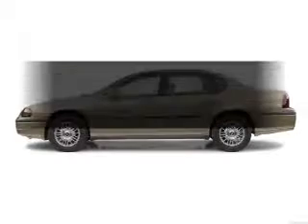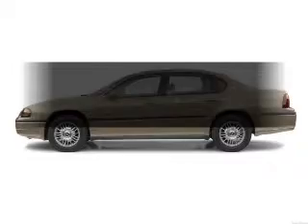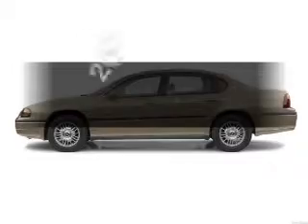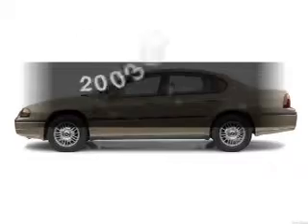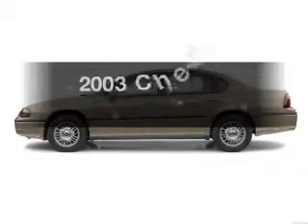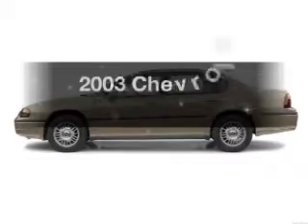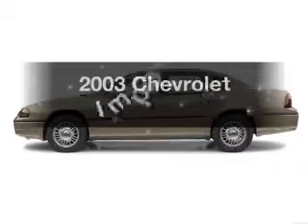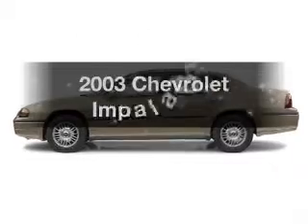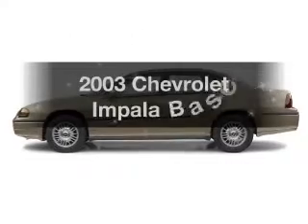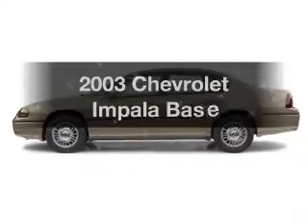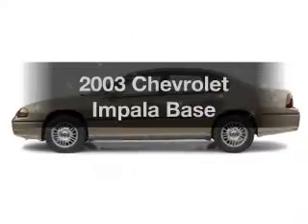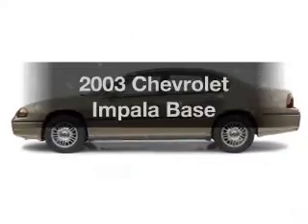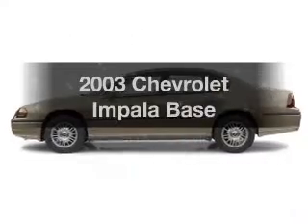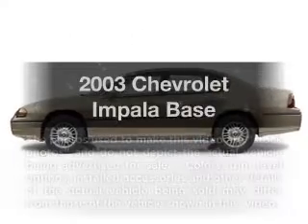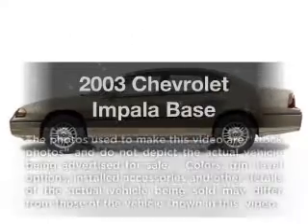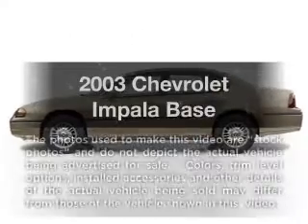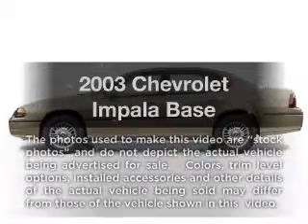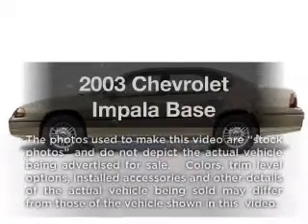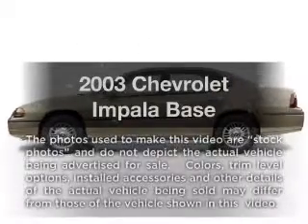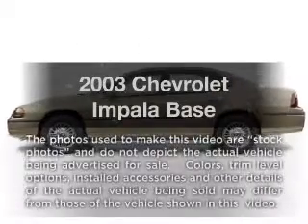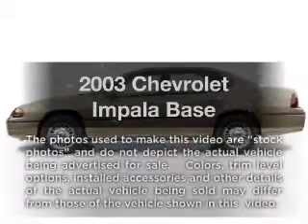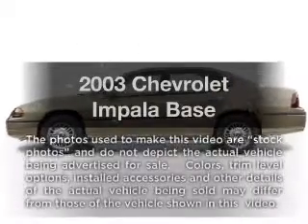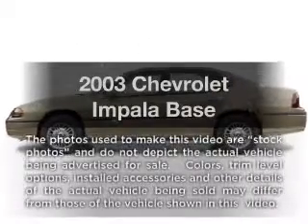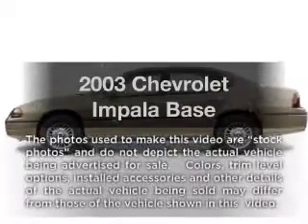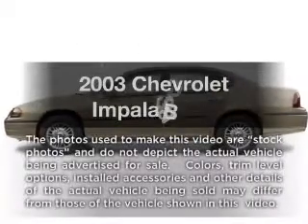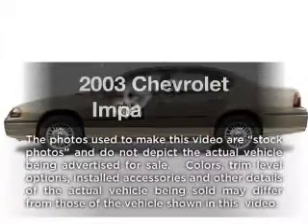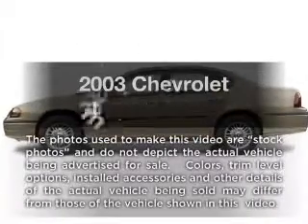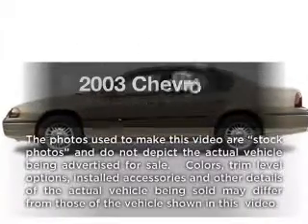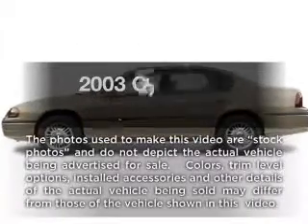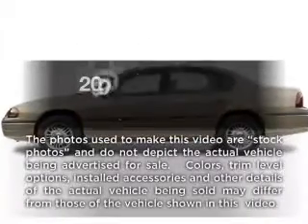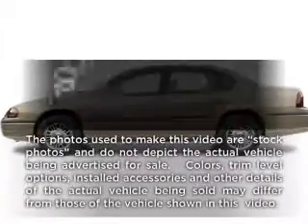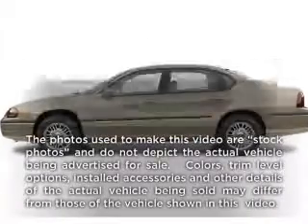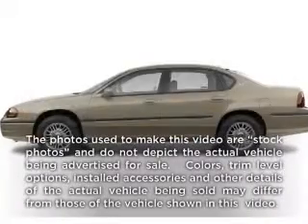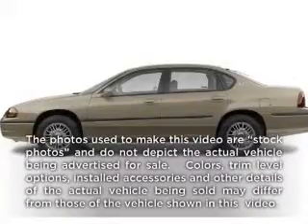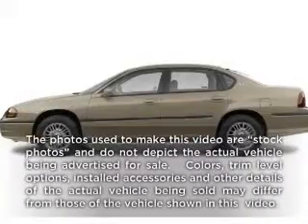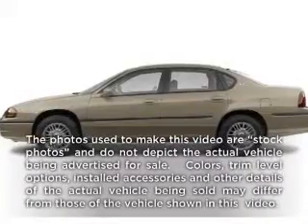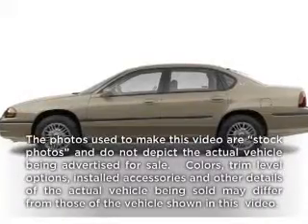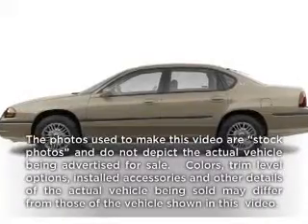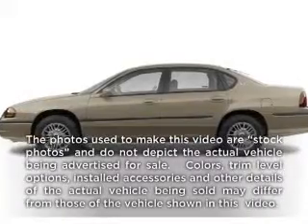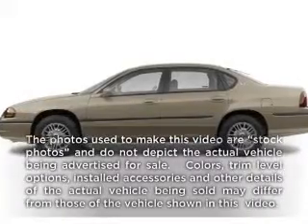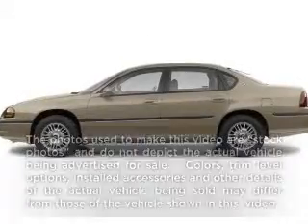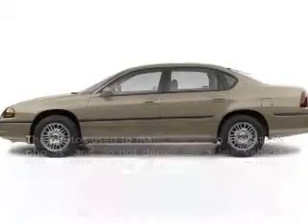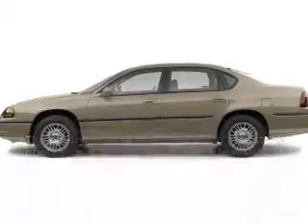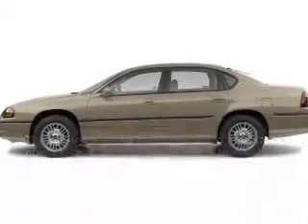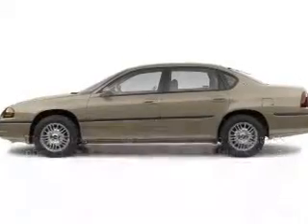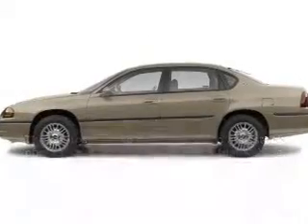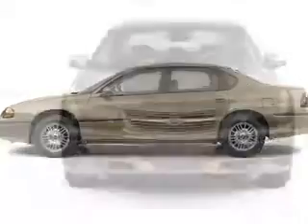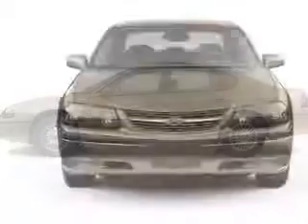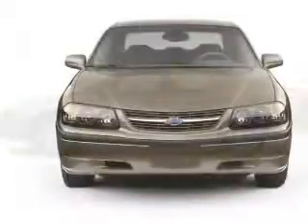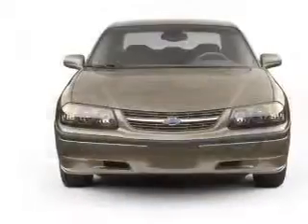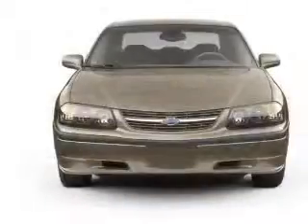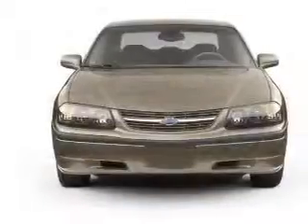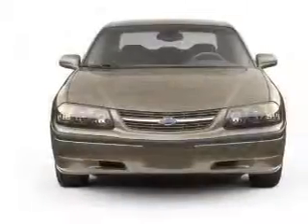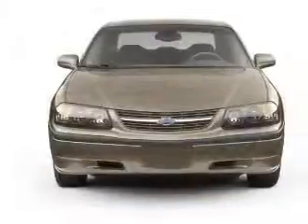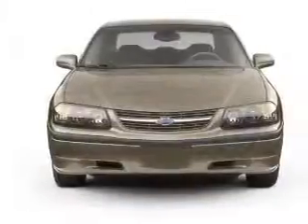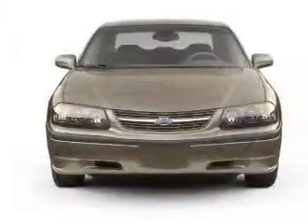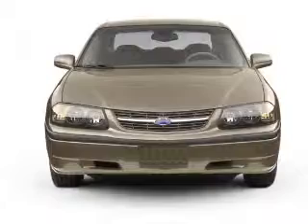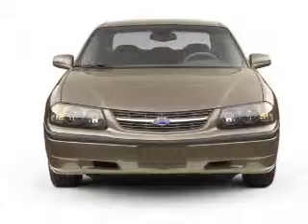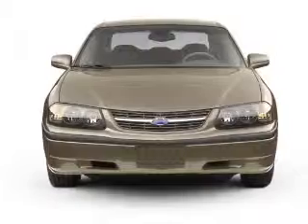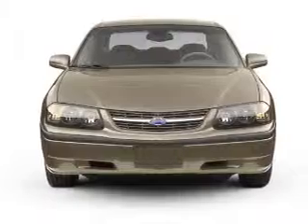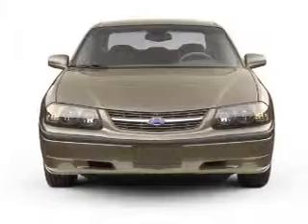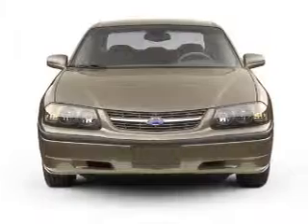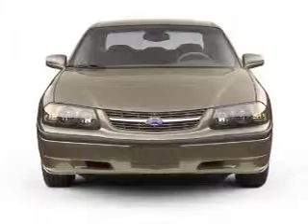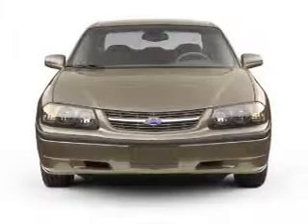Presenting the 2003 Chevrolet Impala. If you're looking for an automobile with great attributes, look no further.